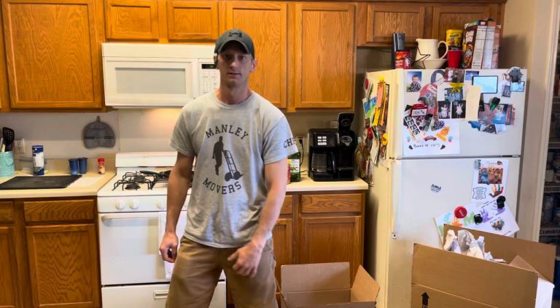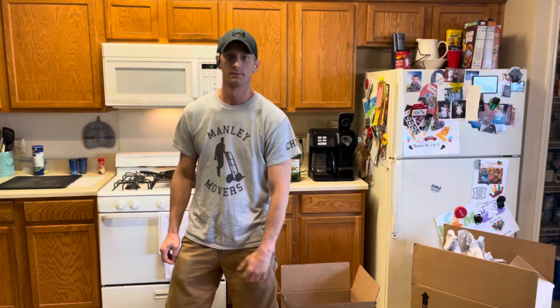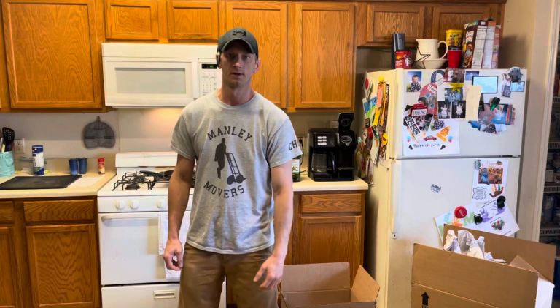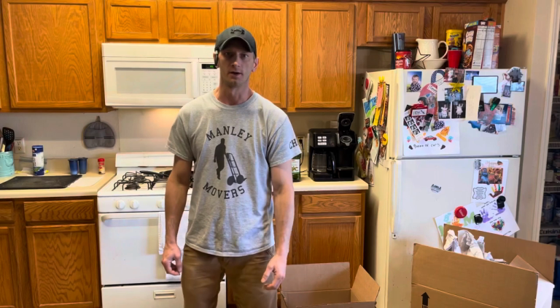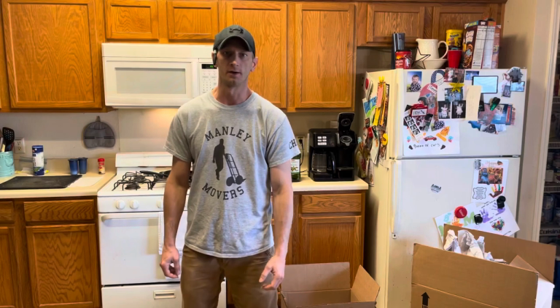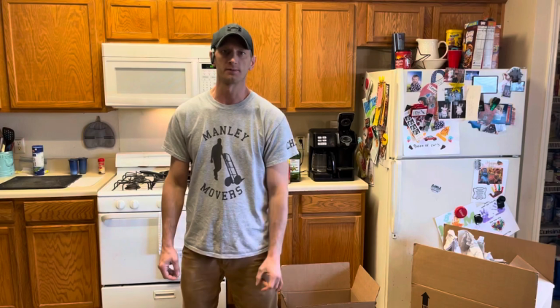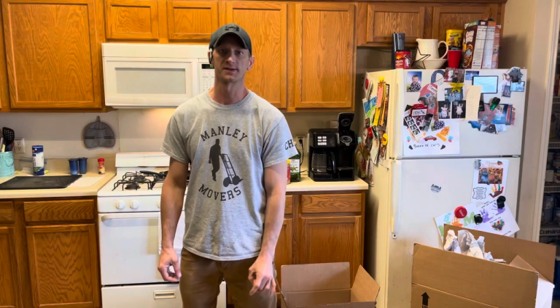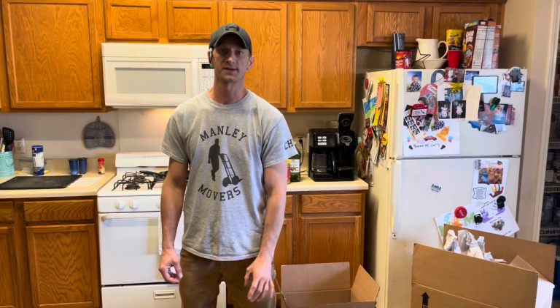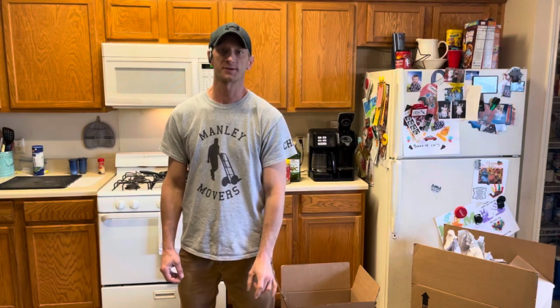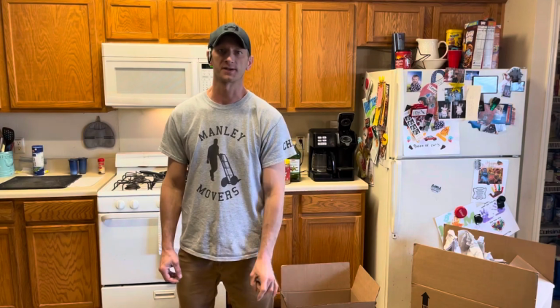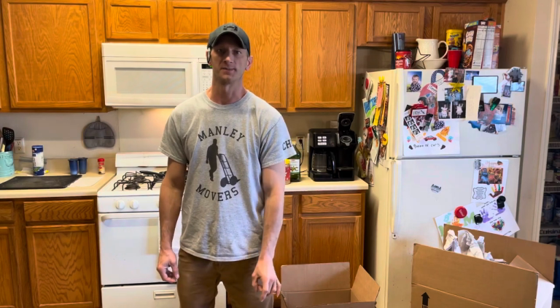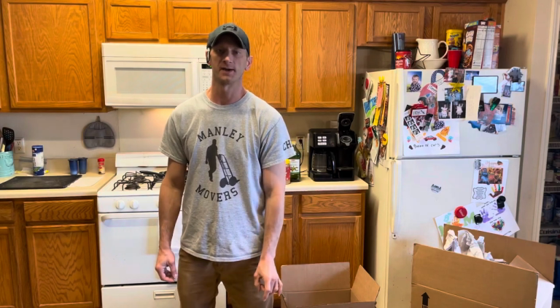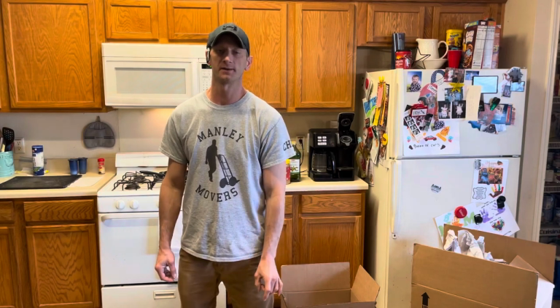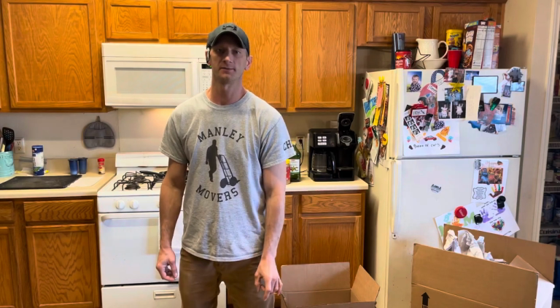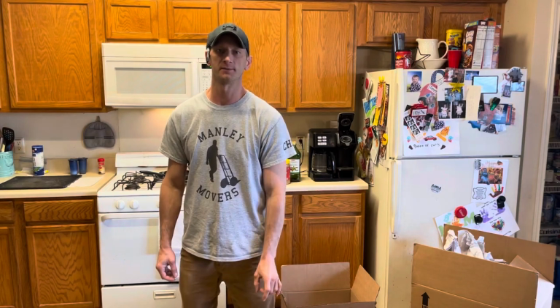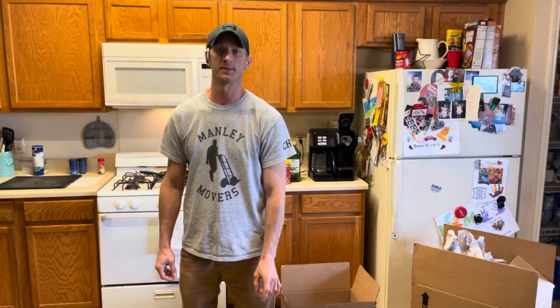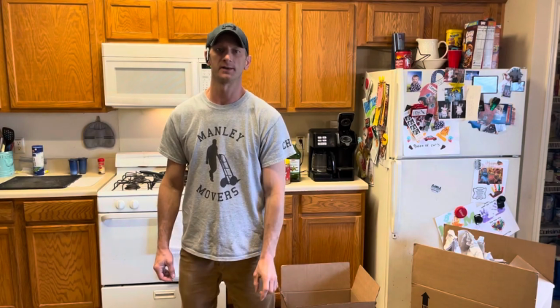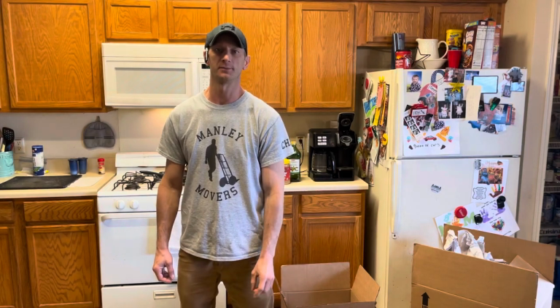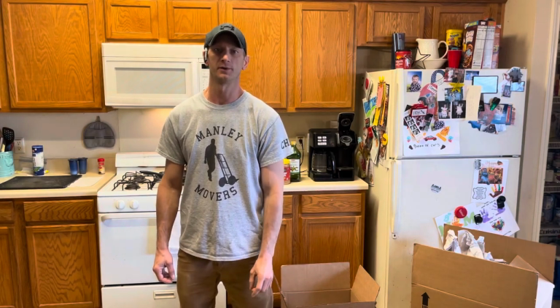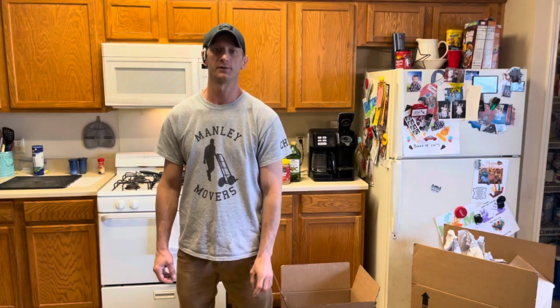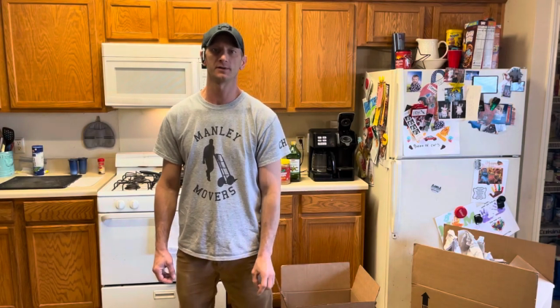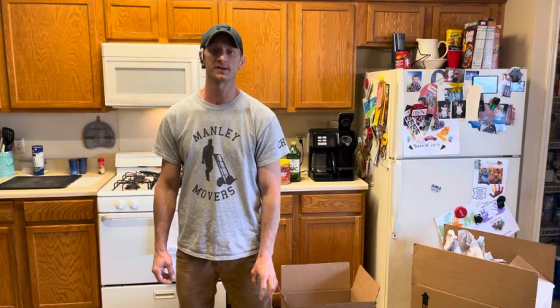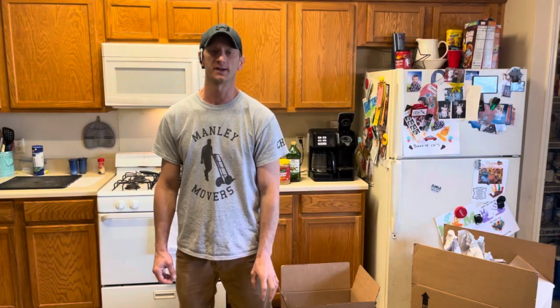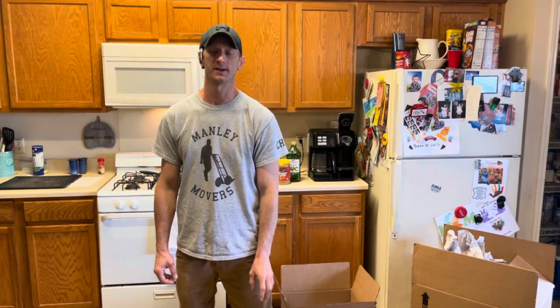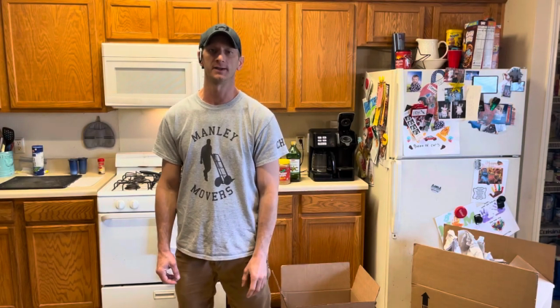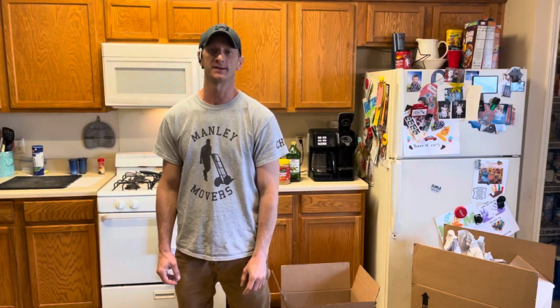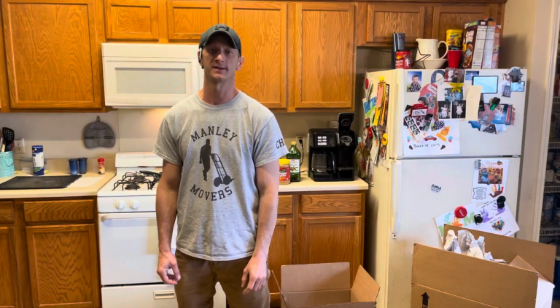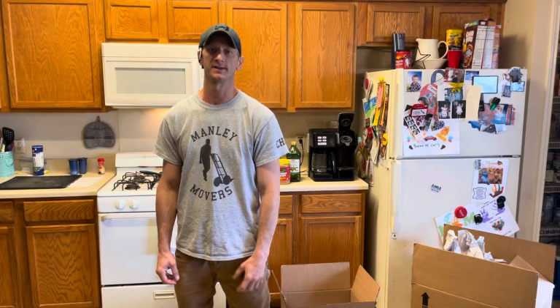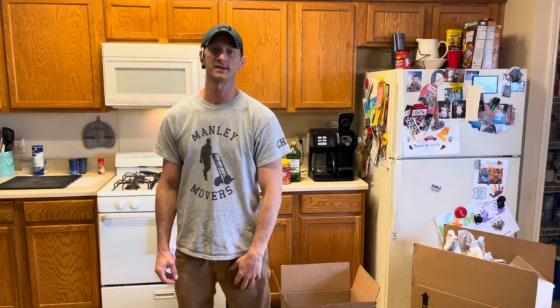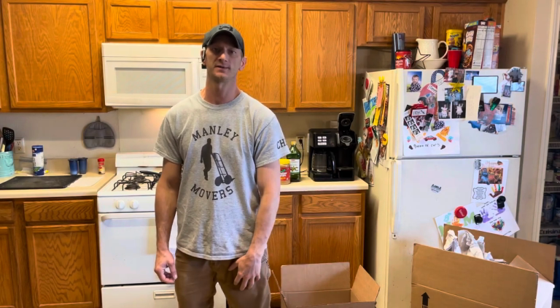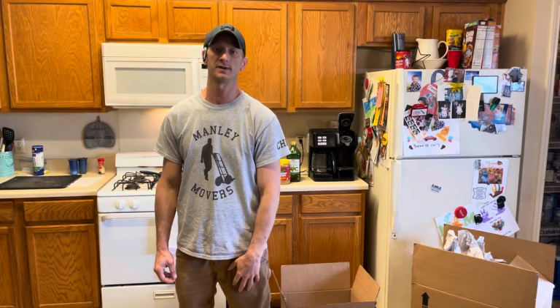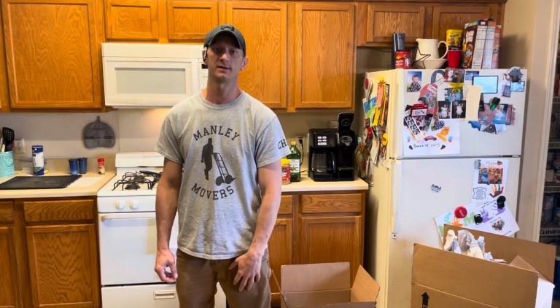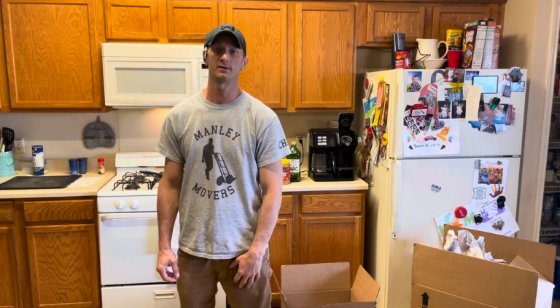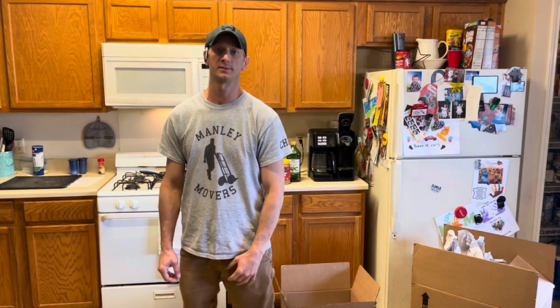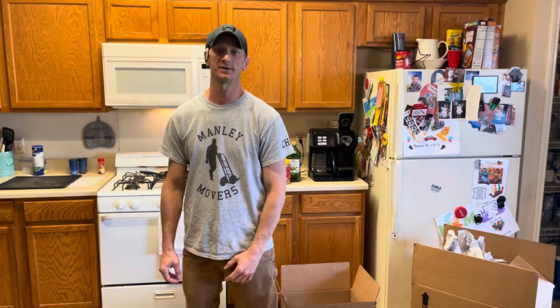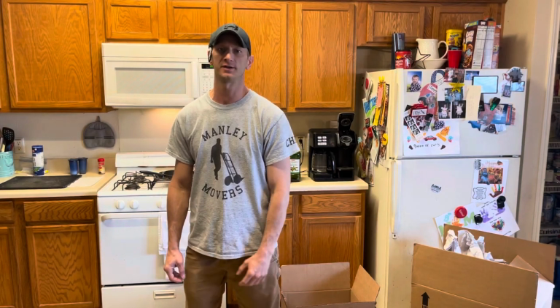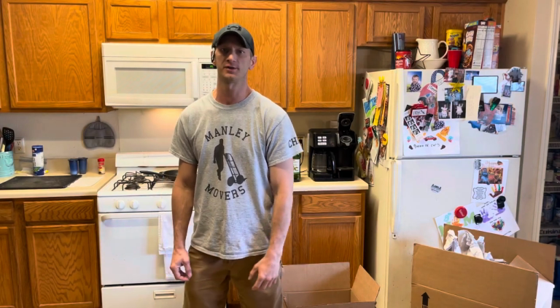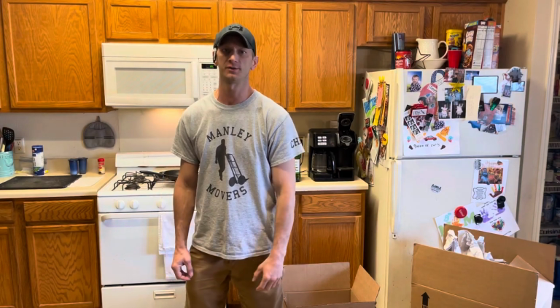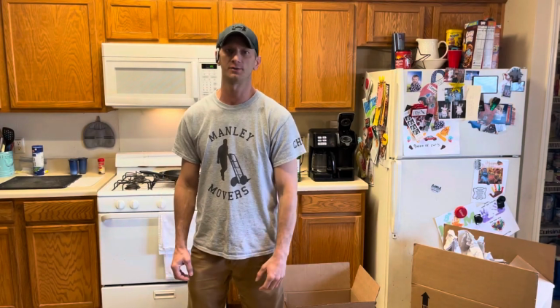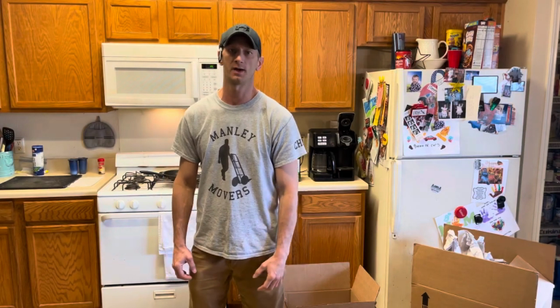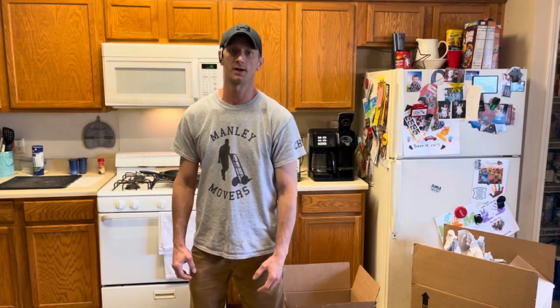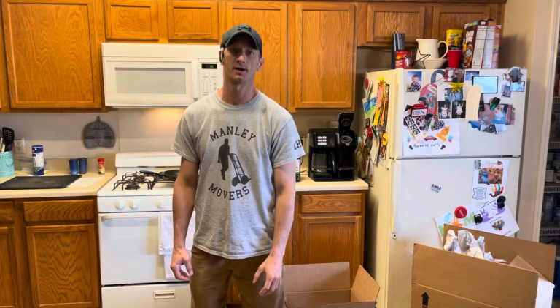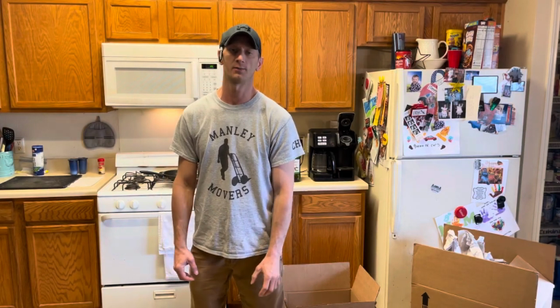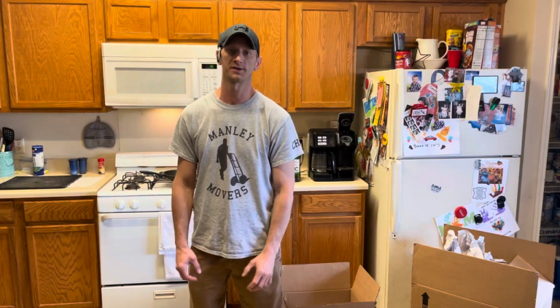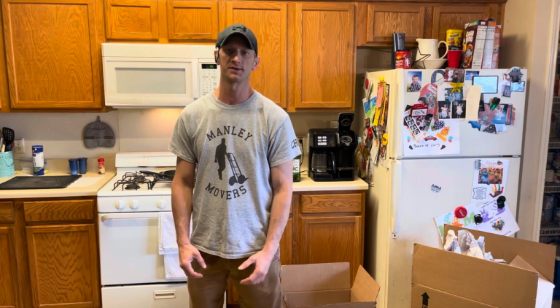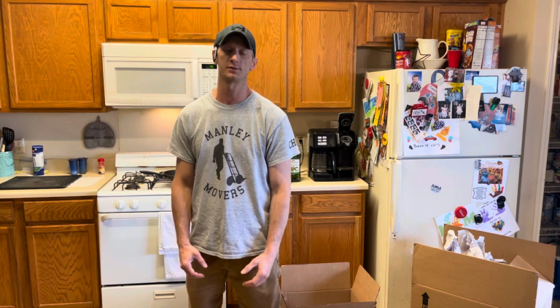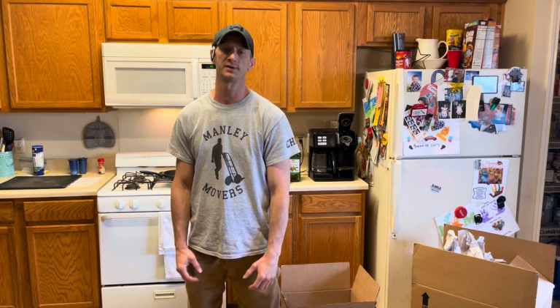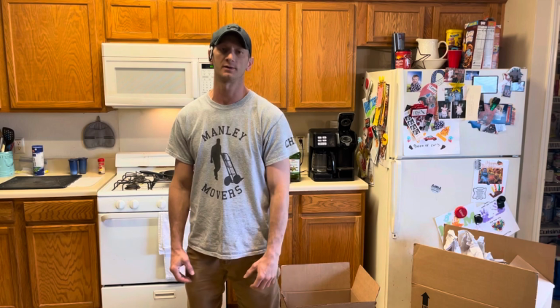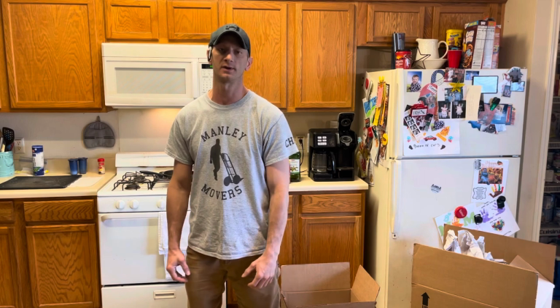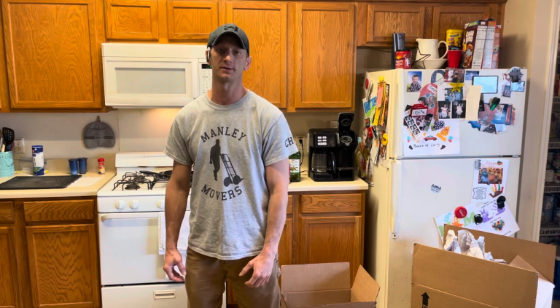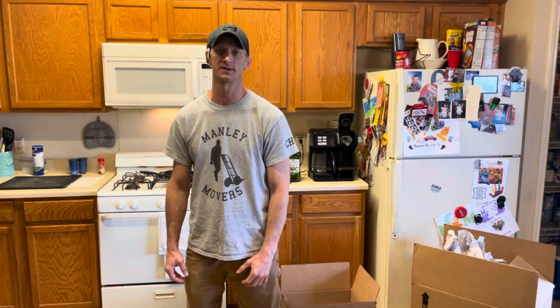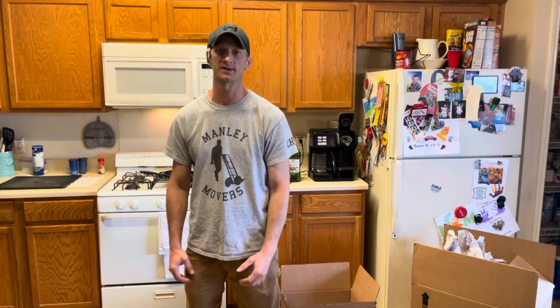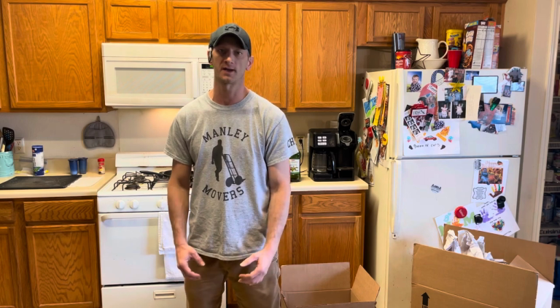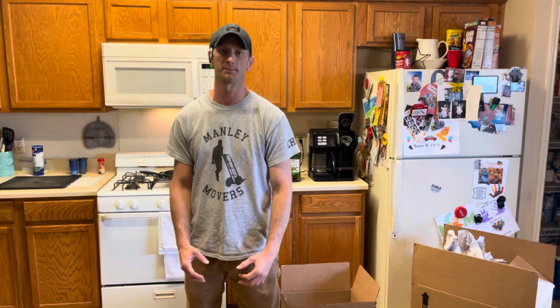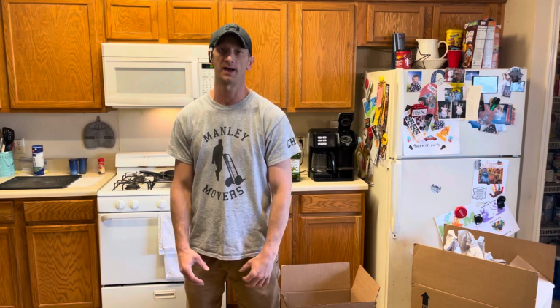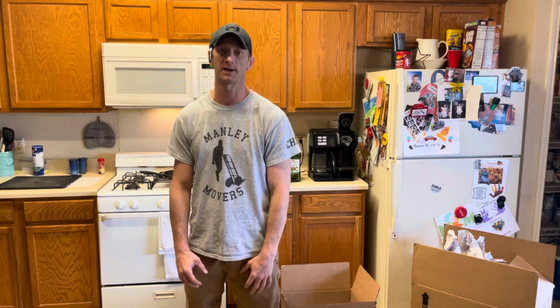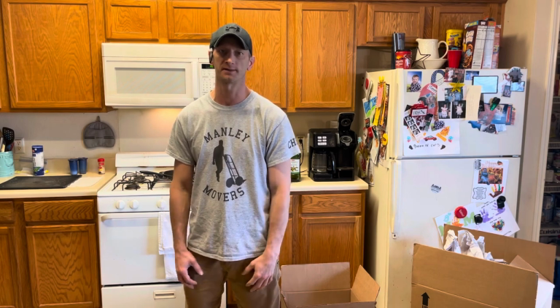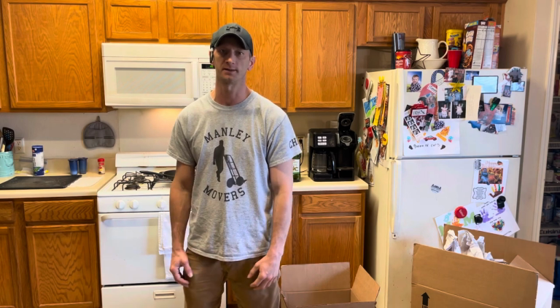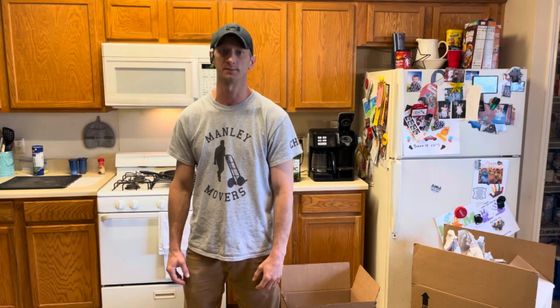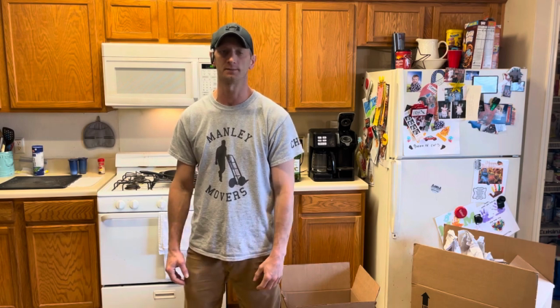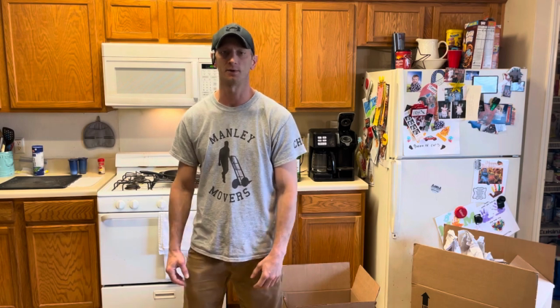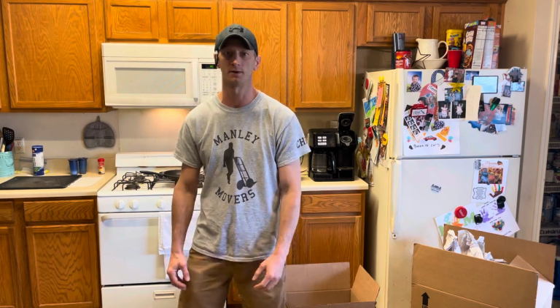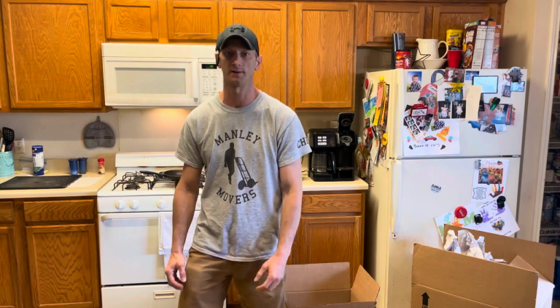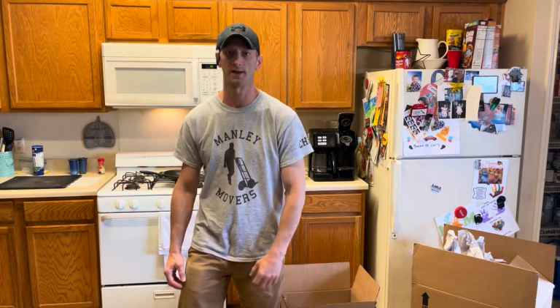Hello, this is Chris Manley with Manley Movers, and in today's video I'm going to teach you what to do with your liquids, how to pack them, all that.